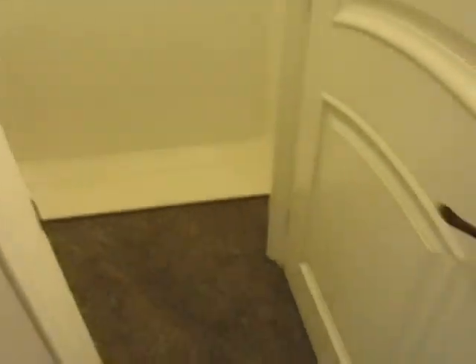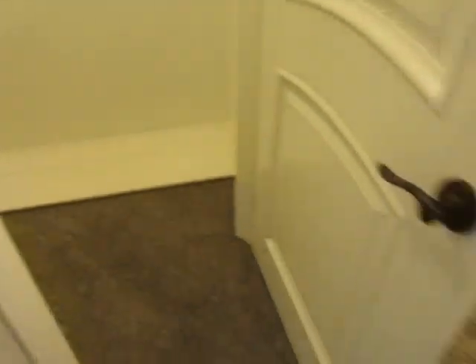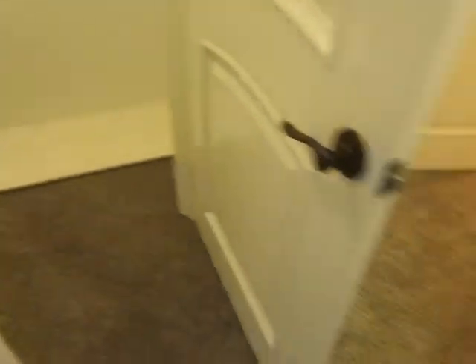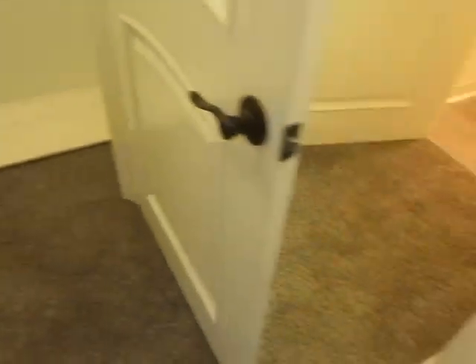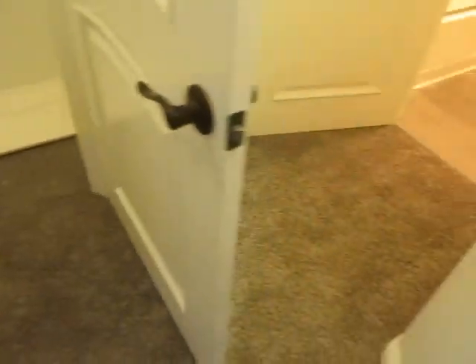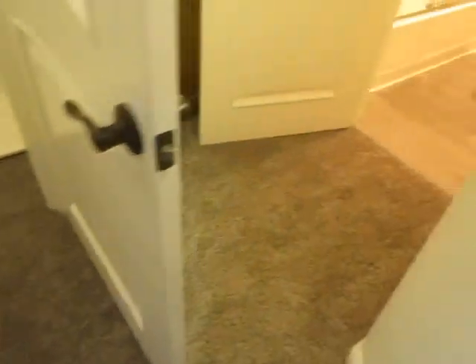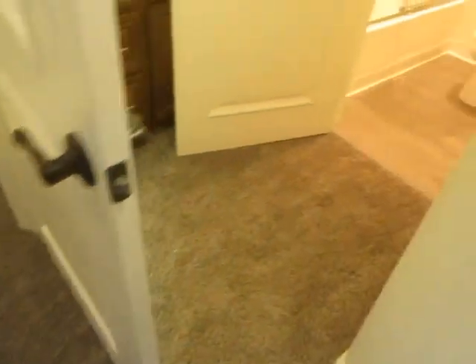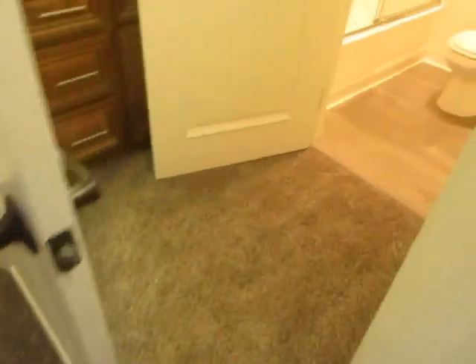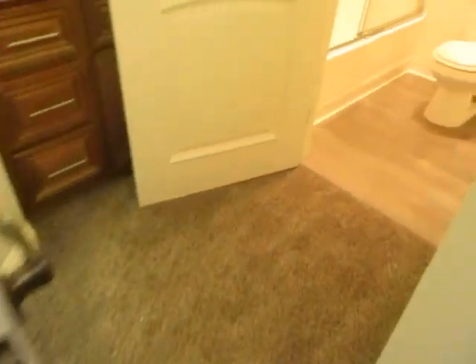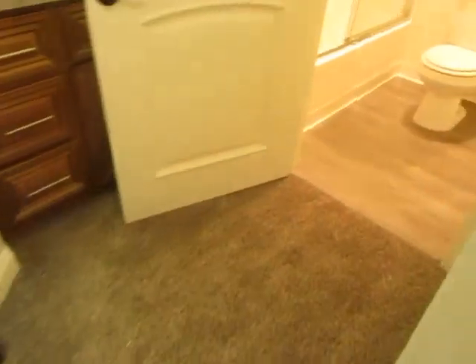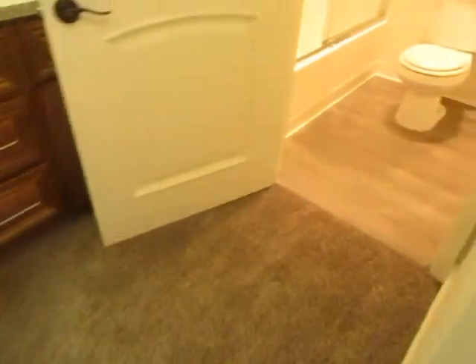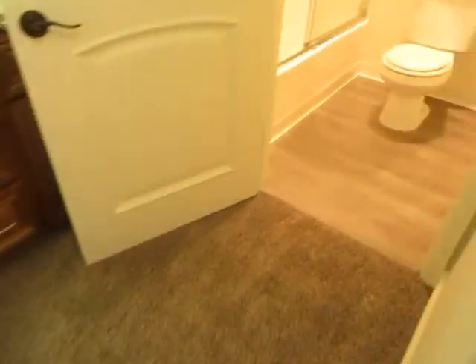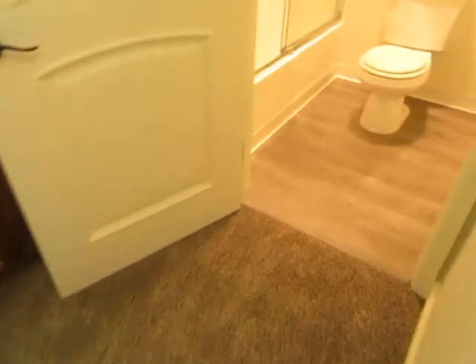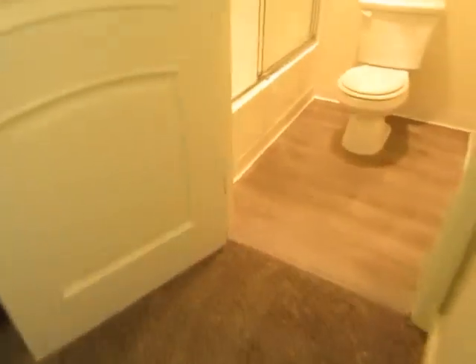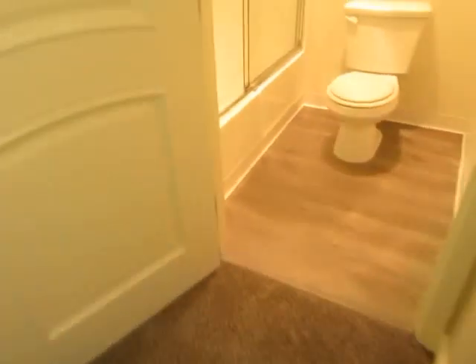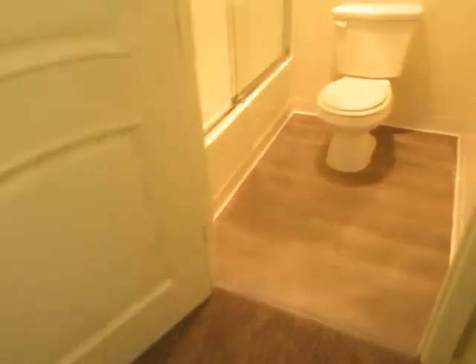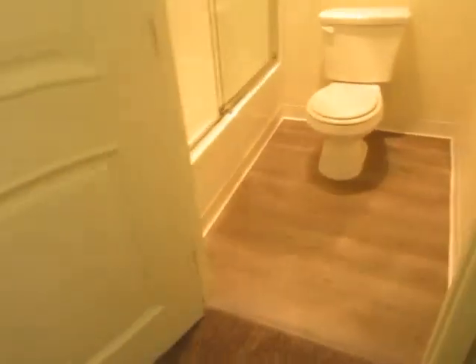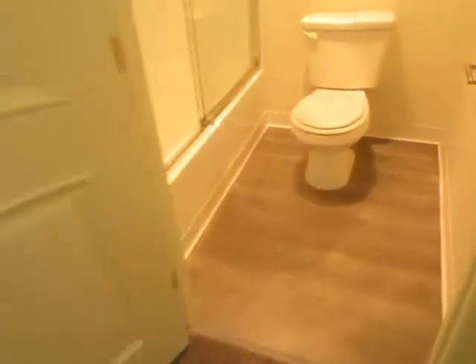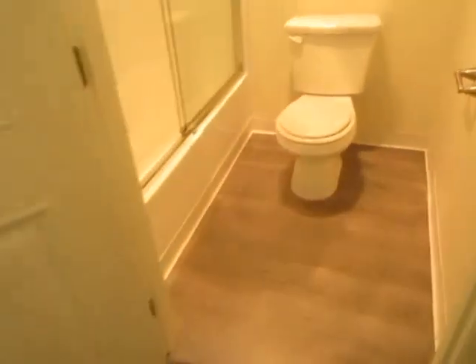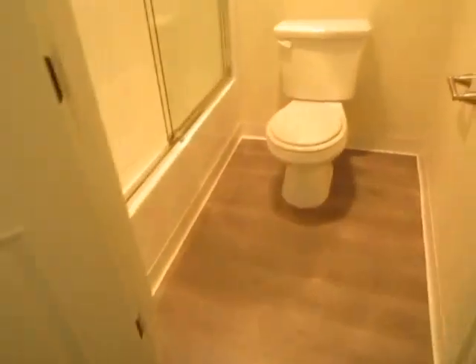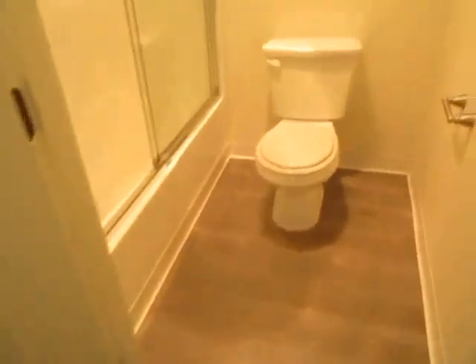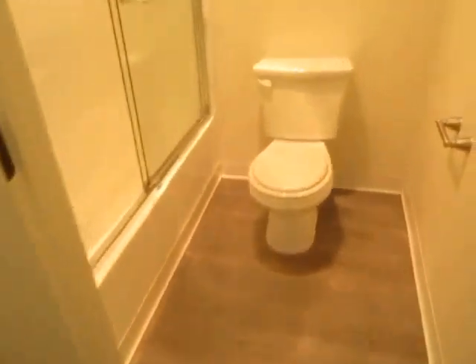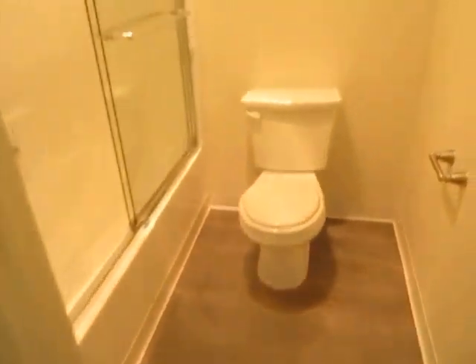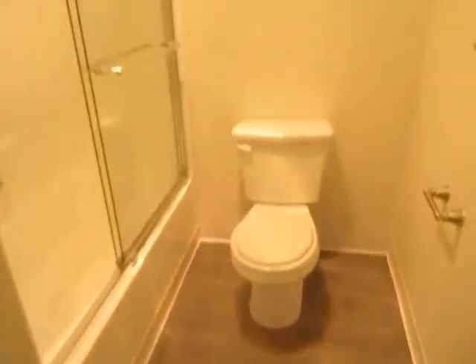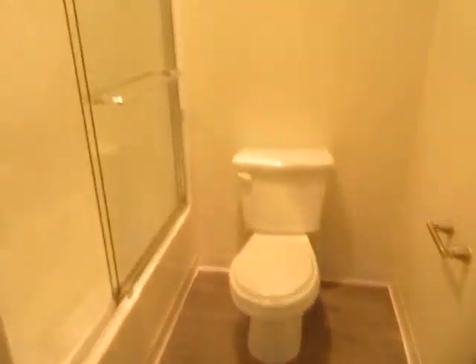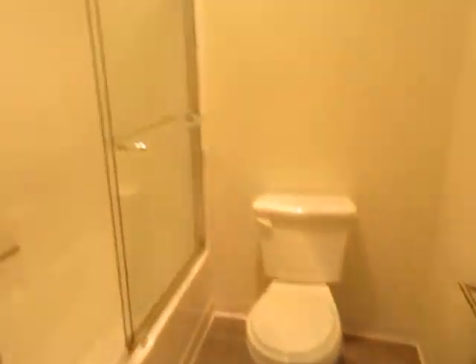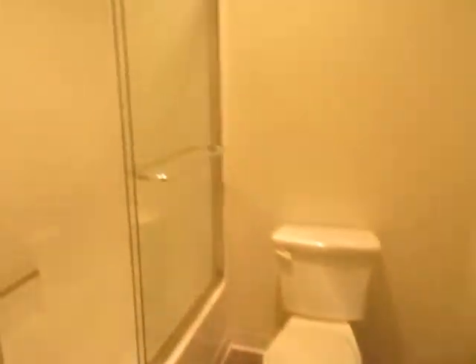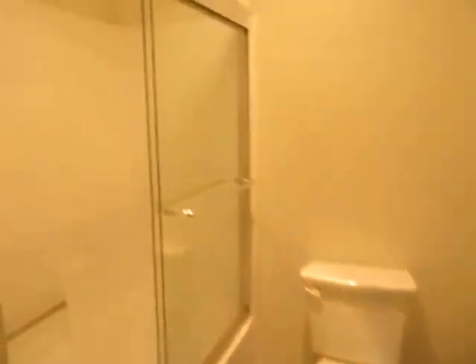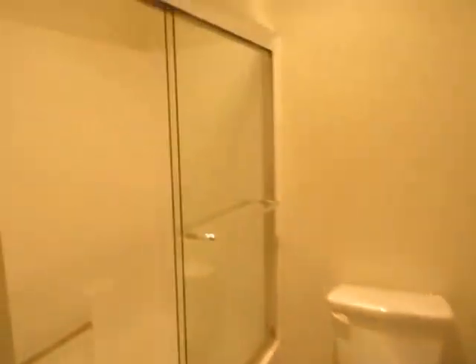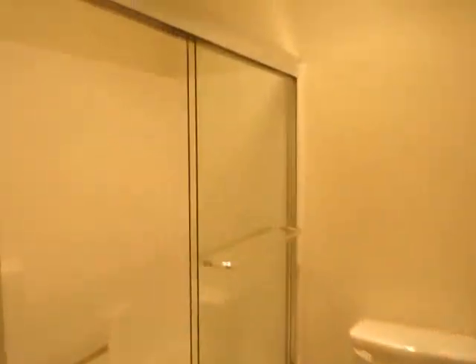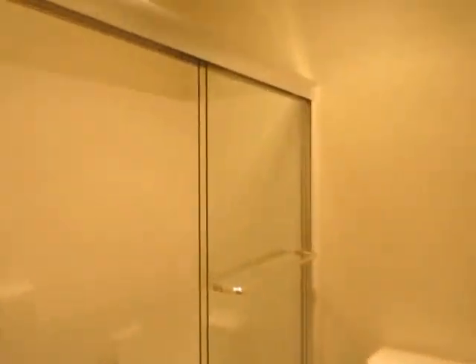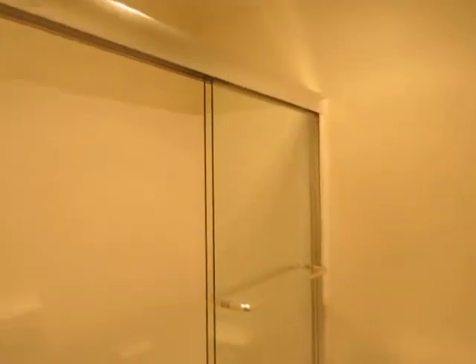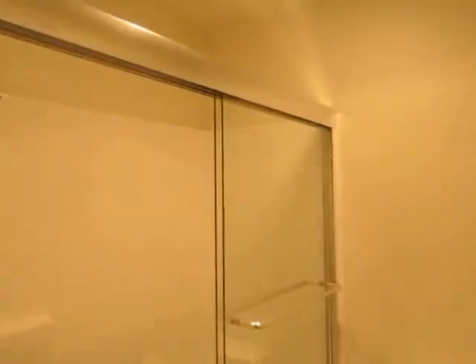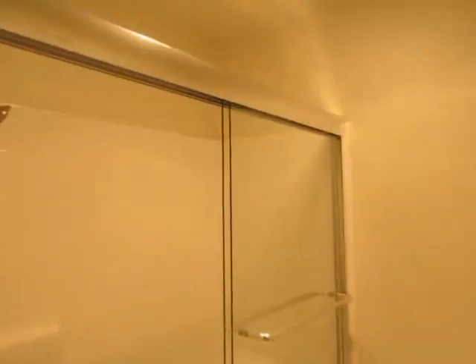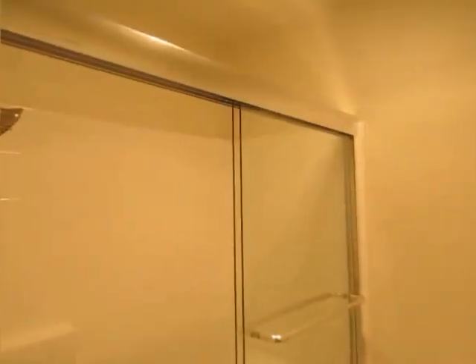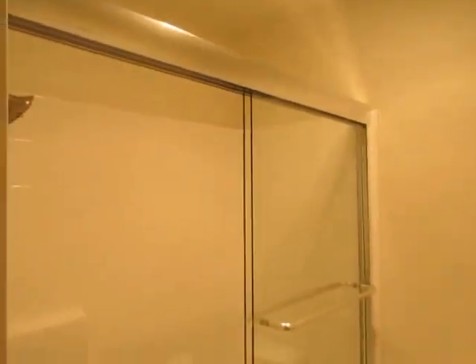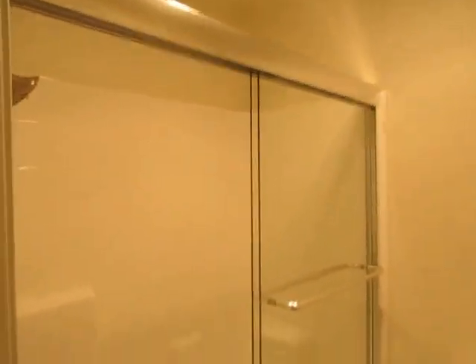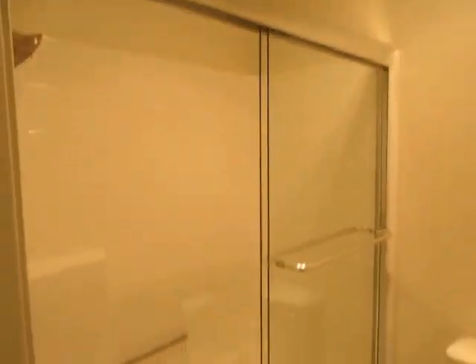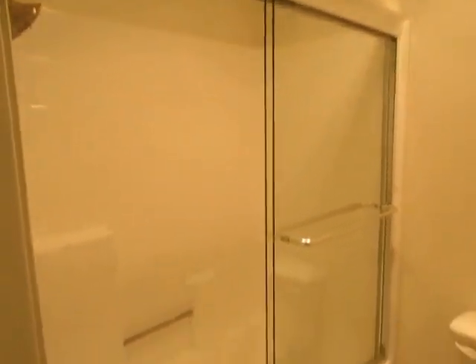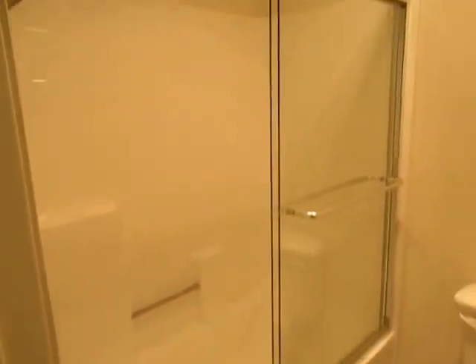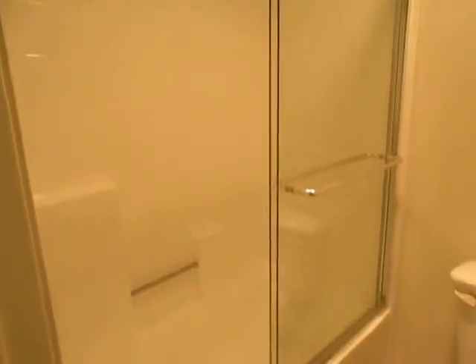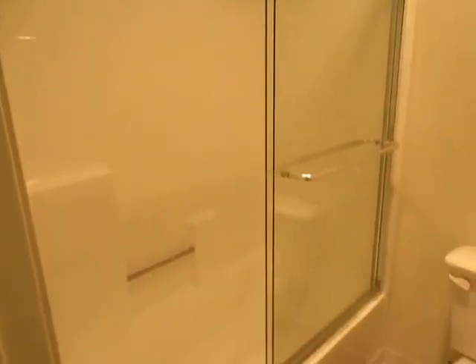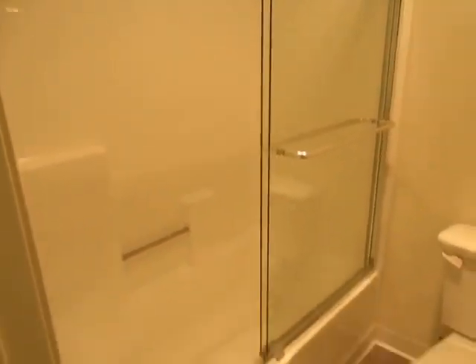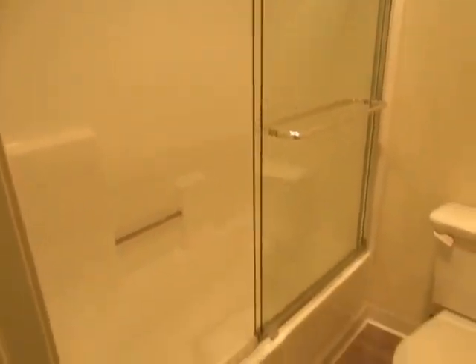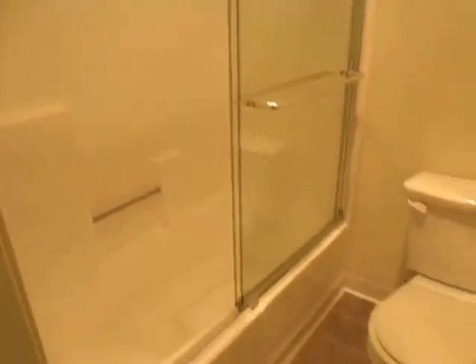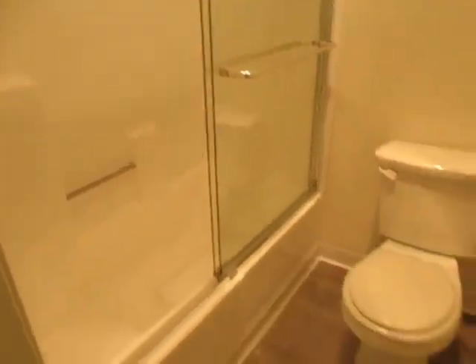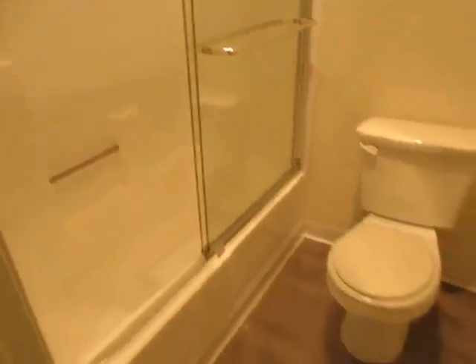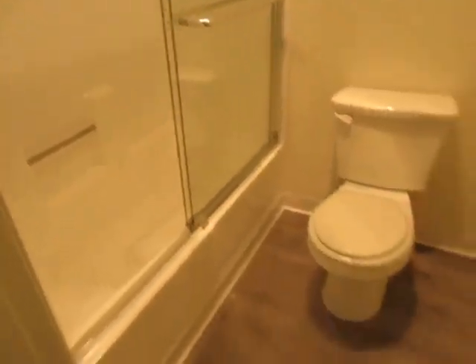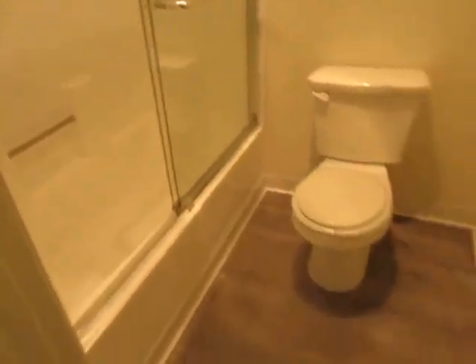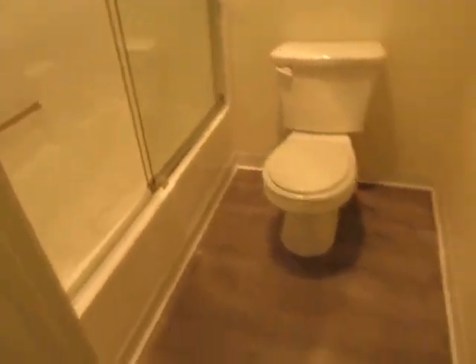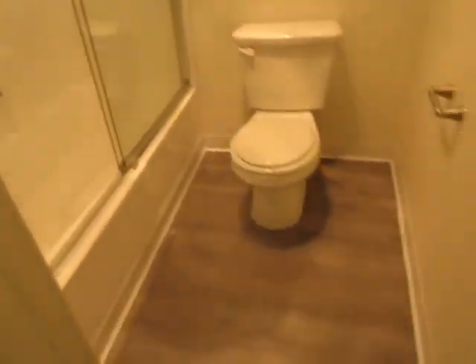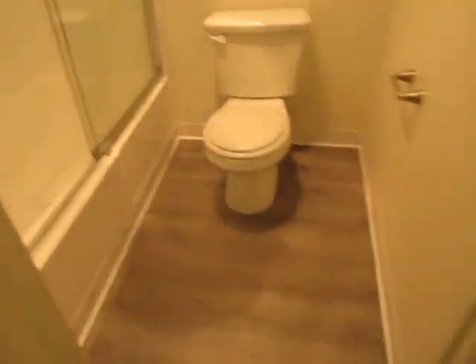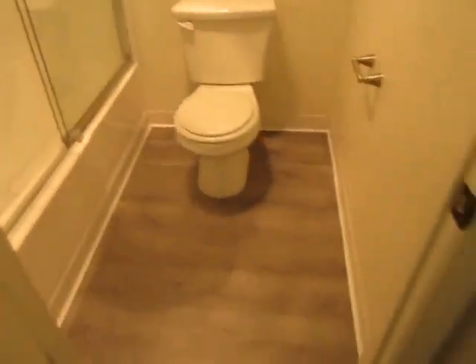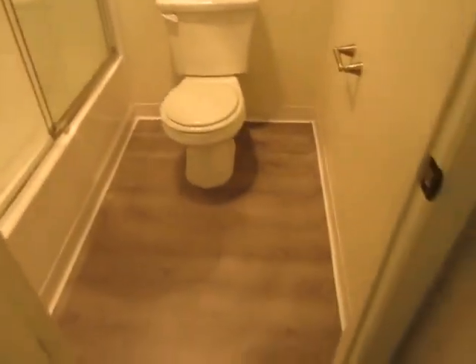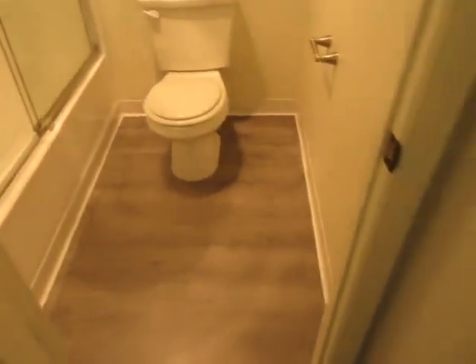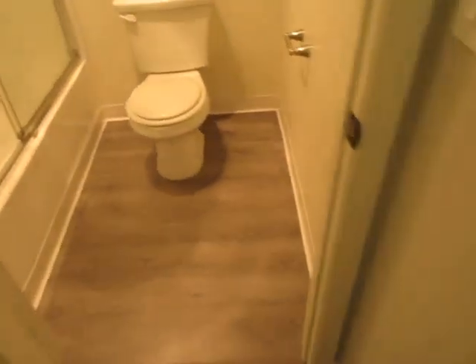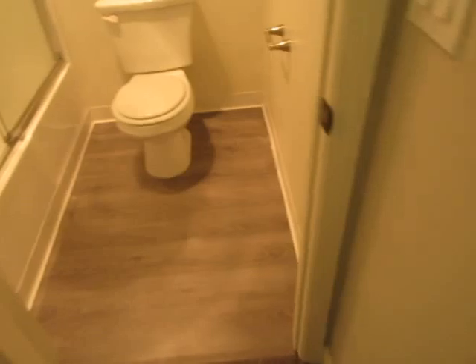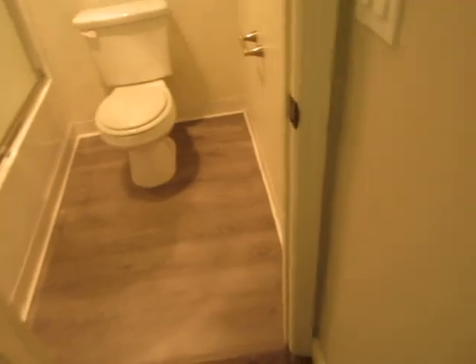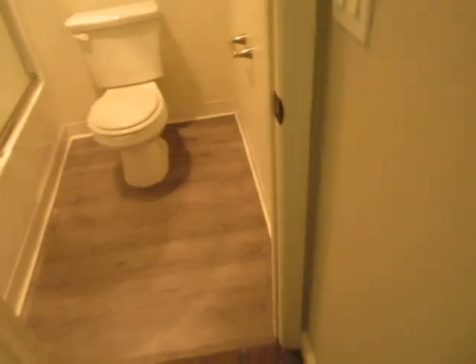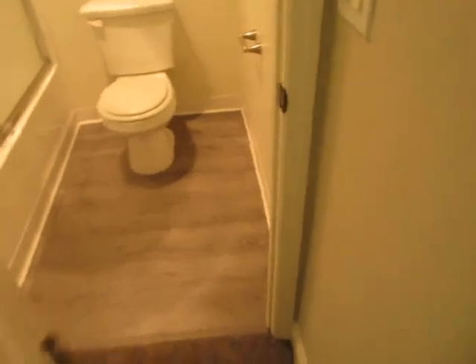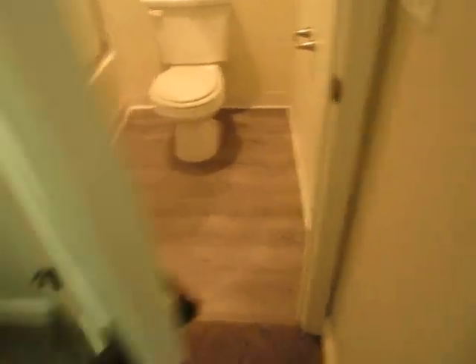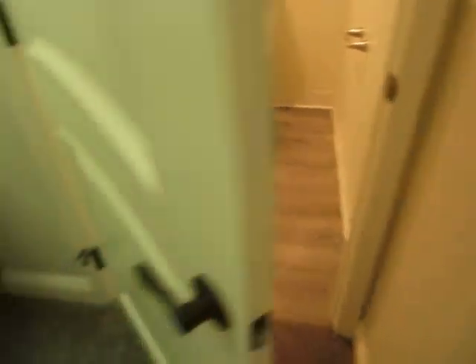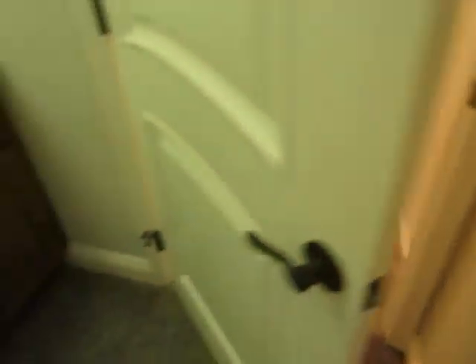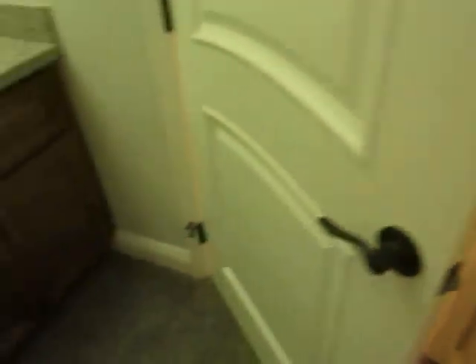The bathroom has a separate vanity area and a full tub and shower.